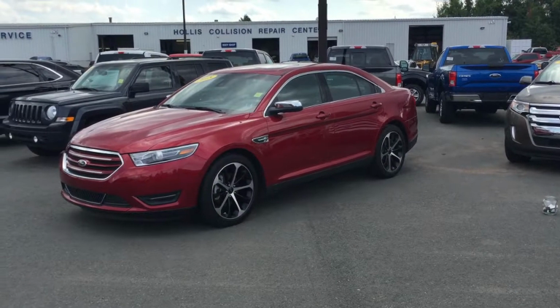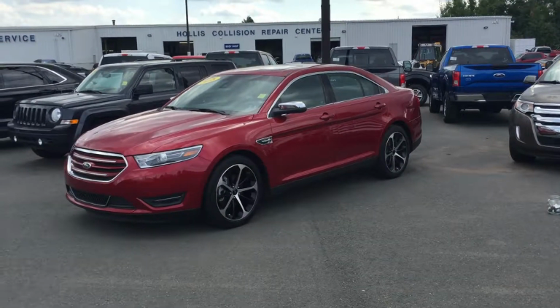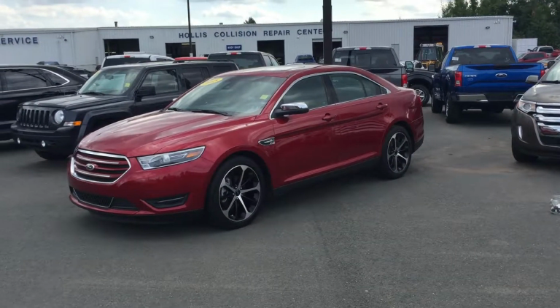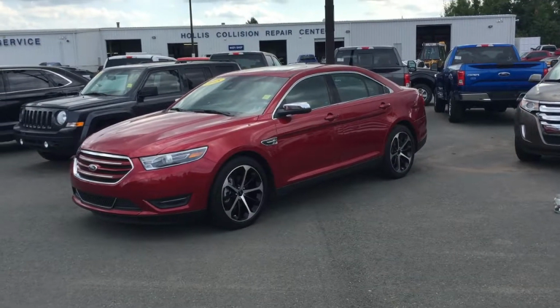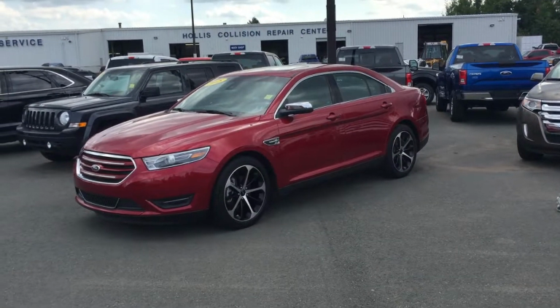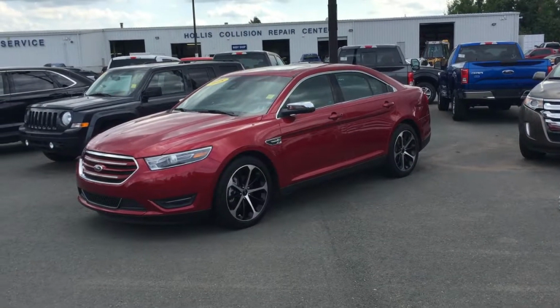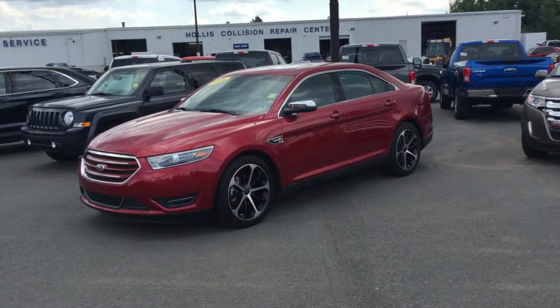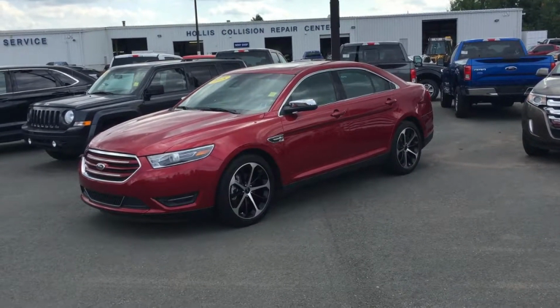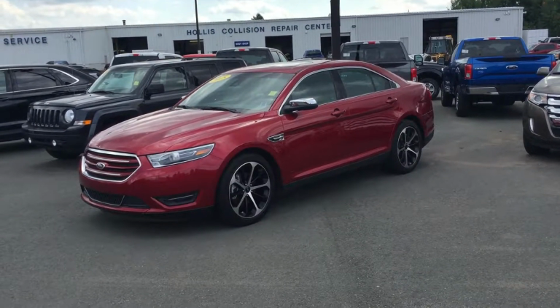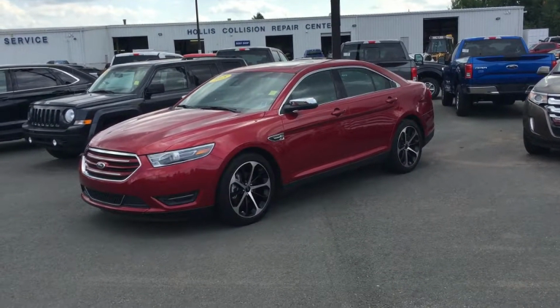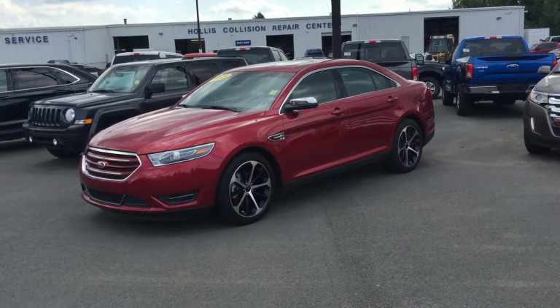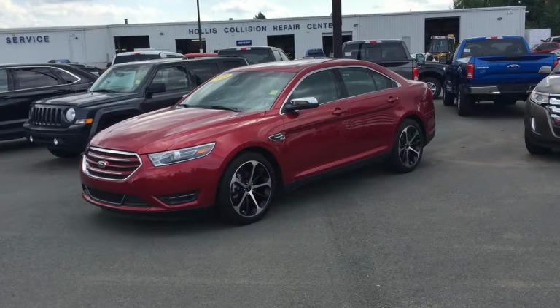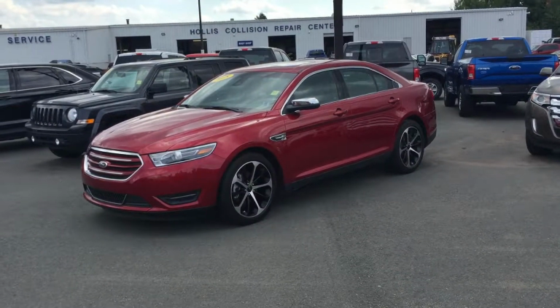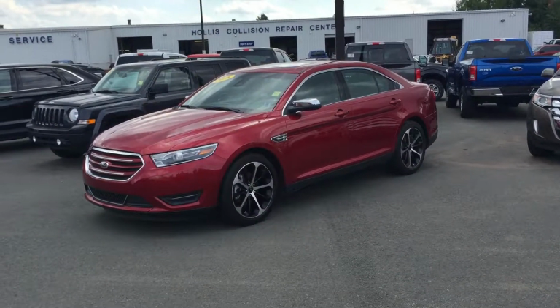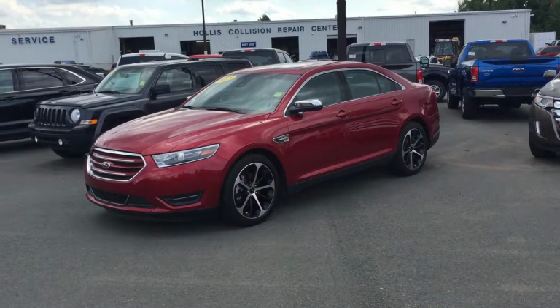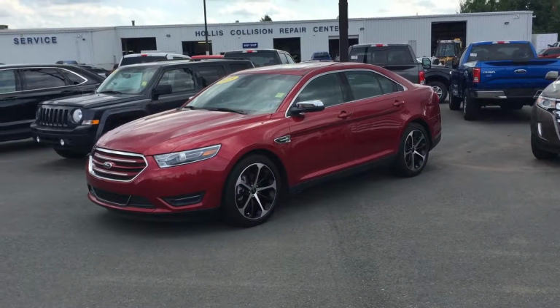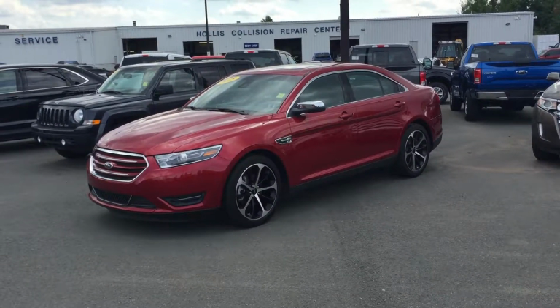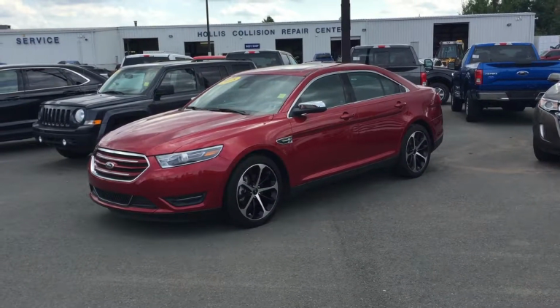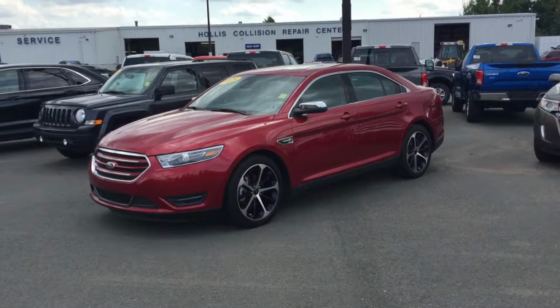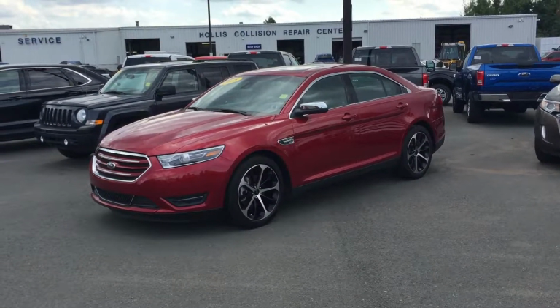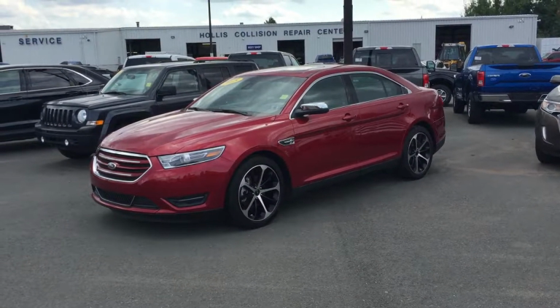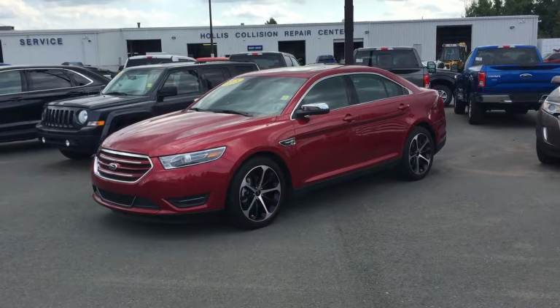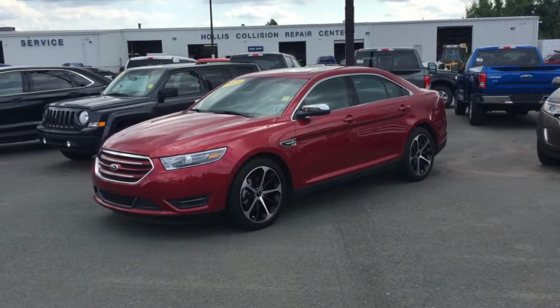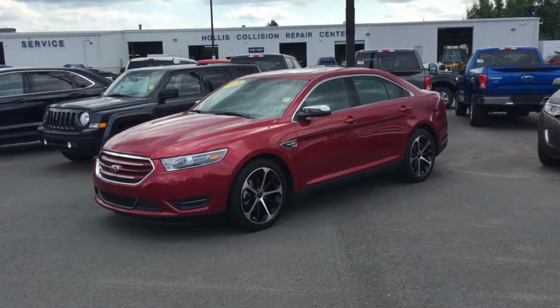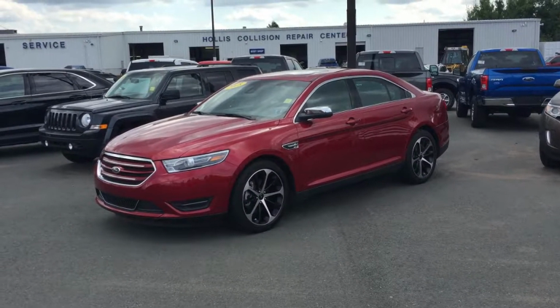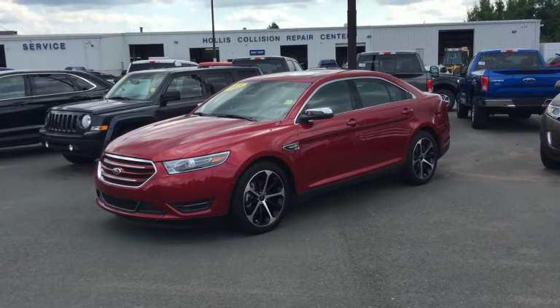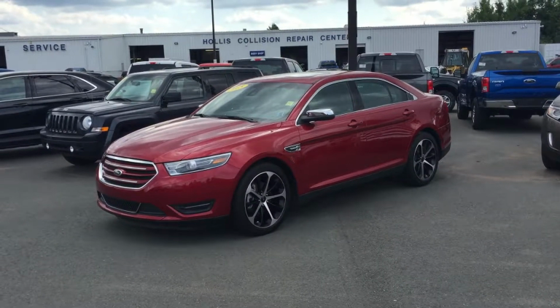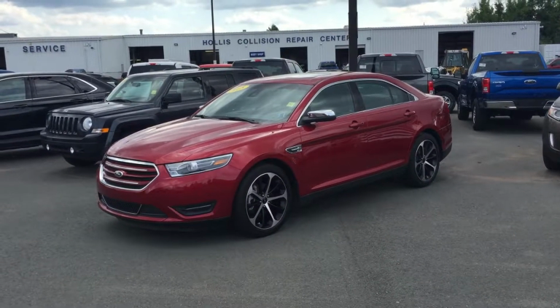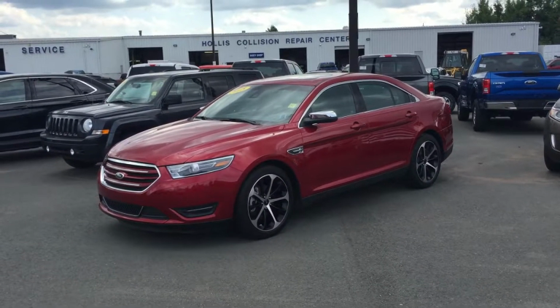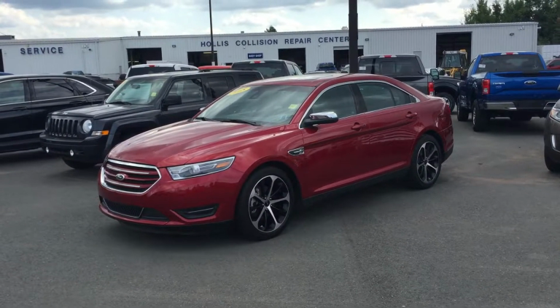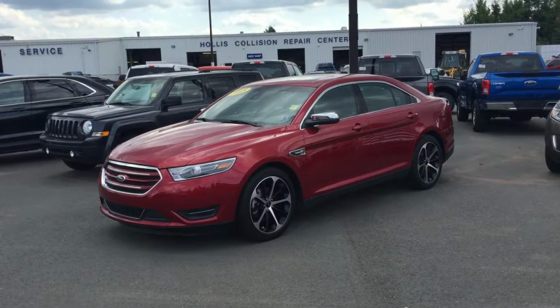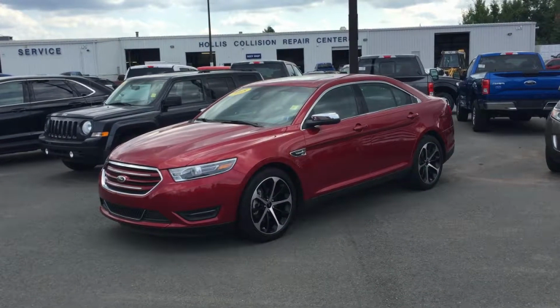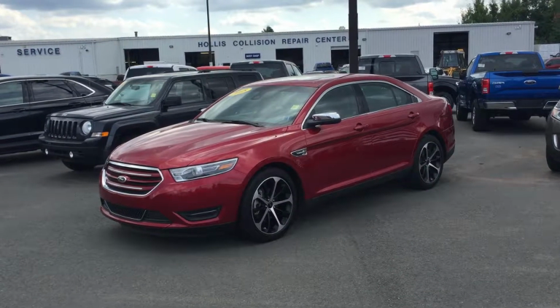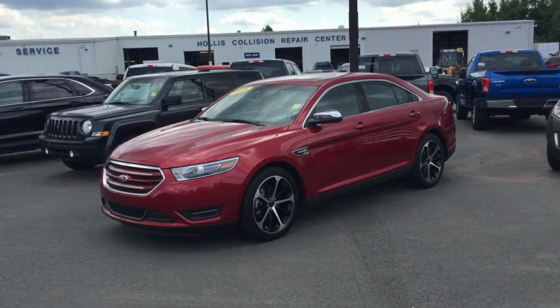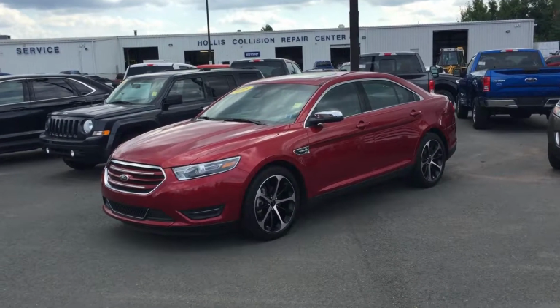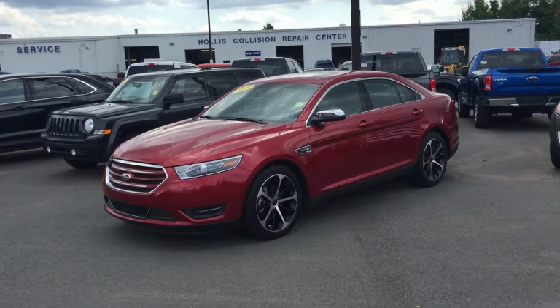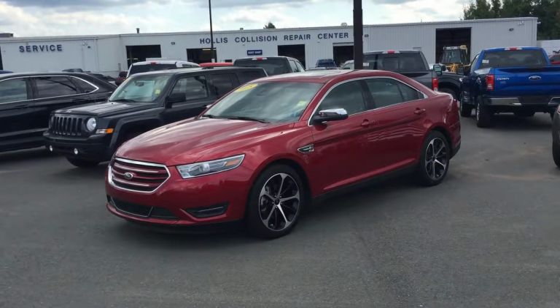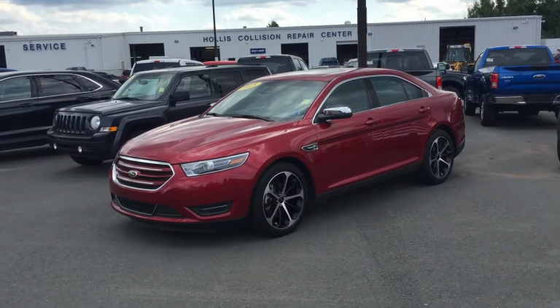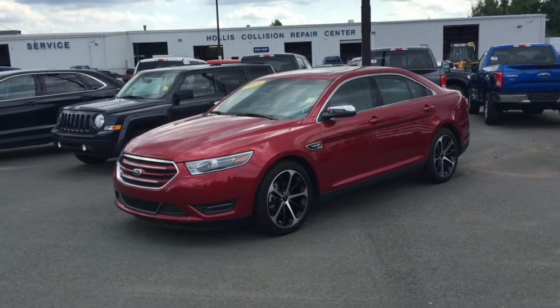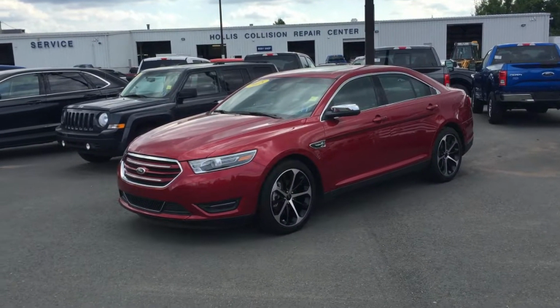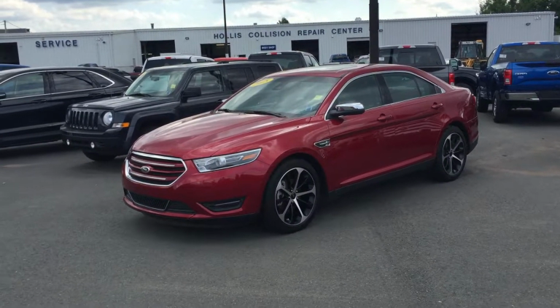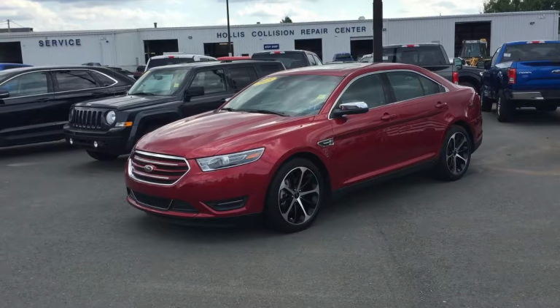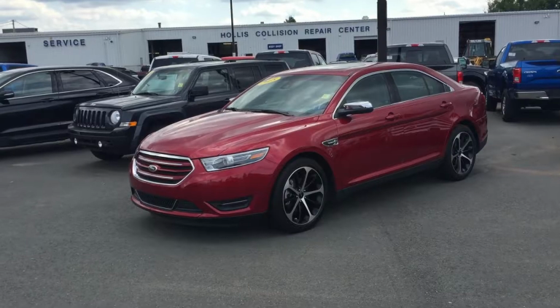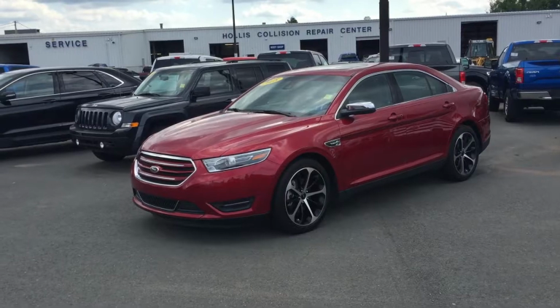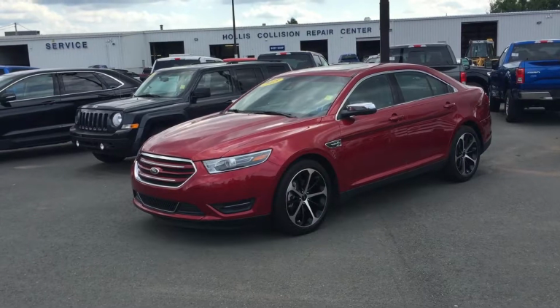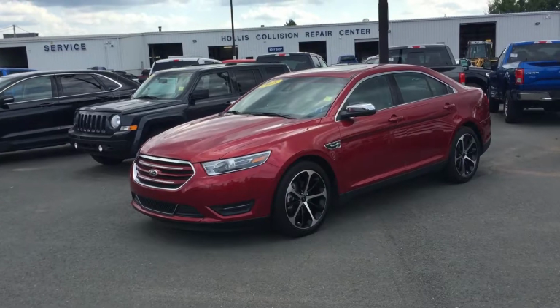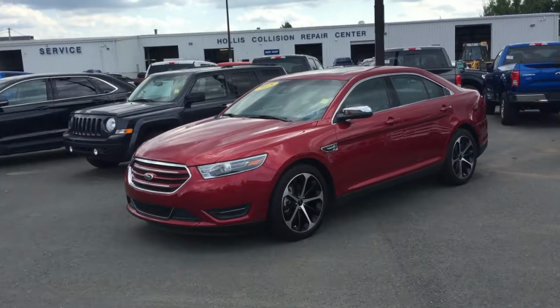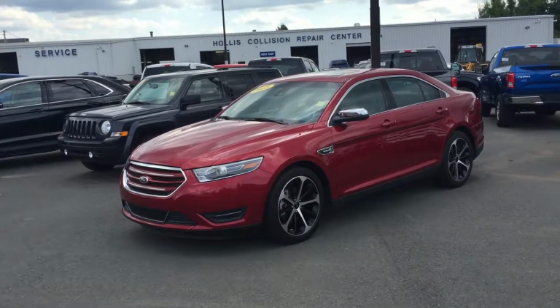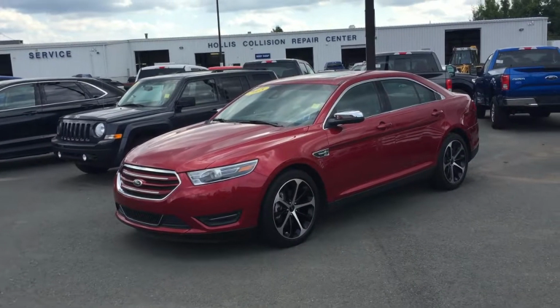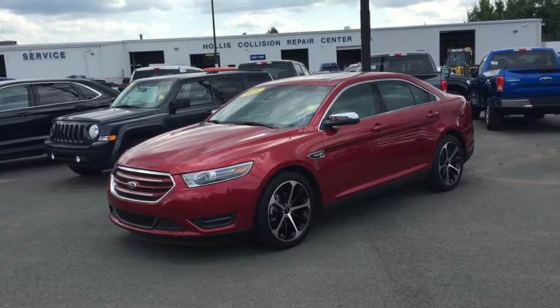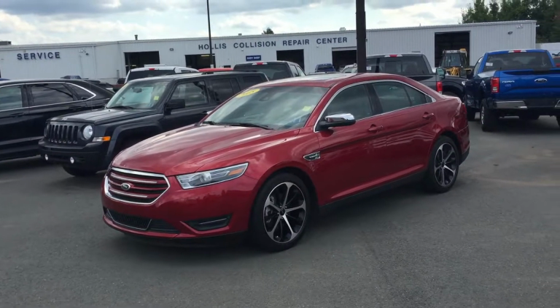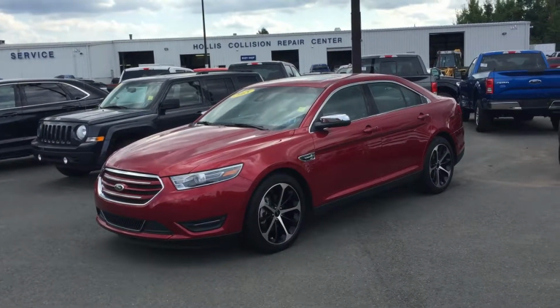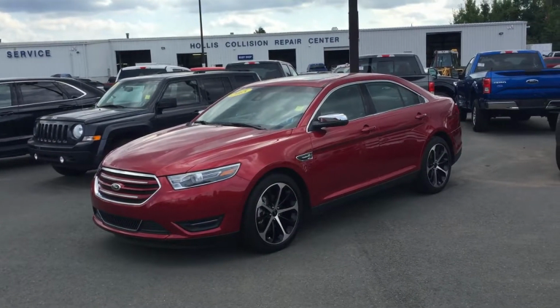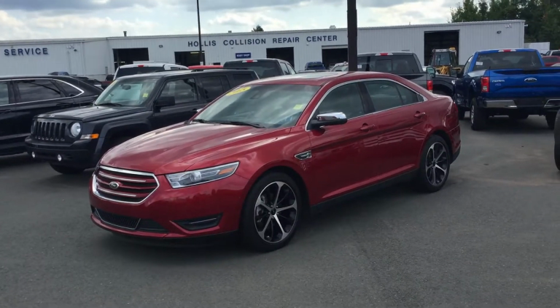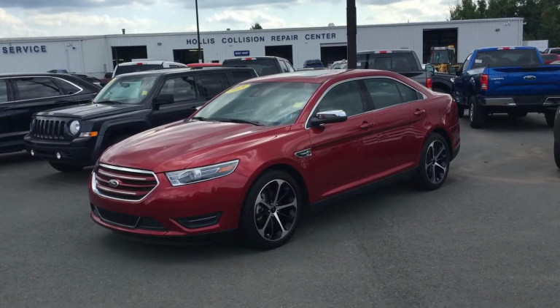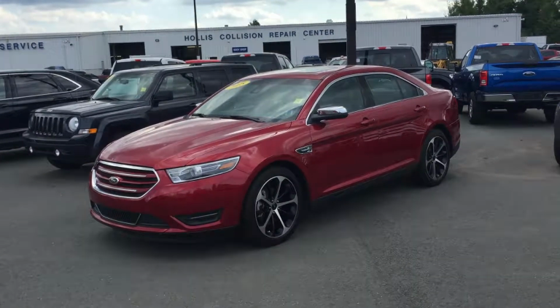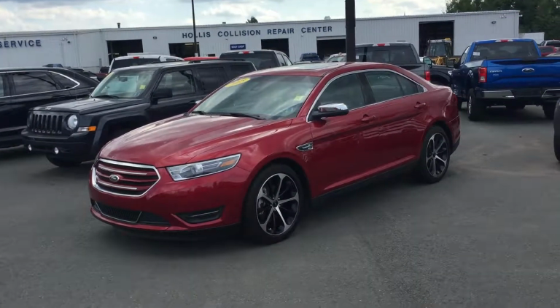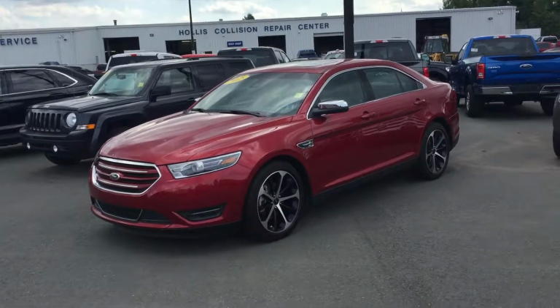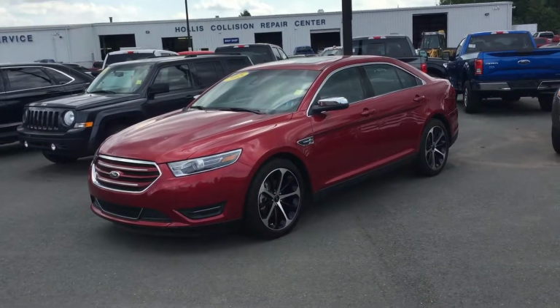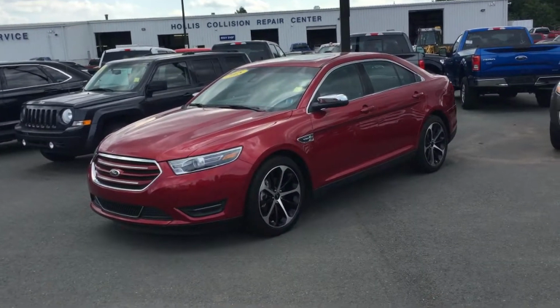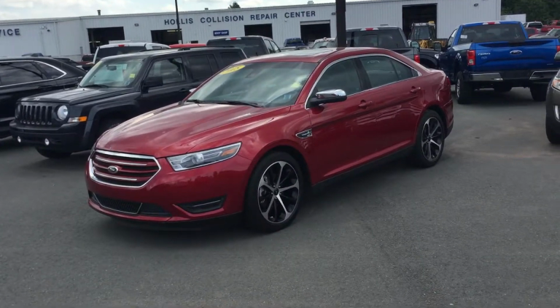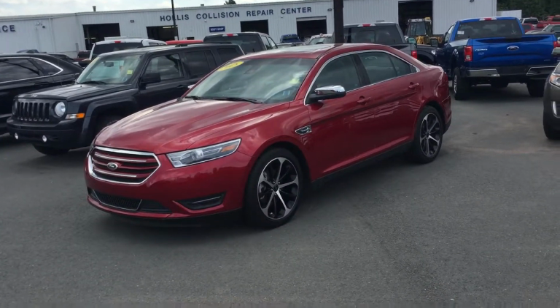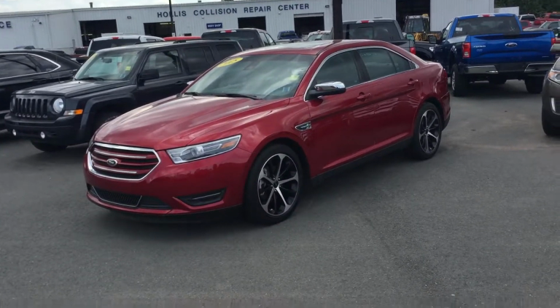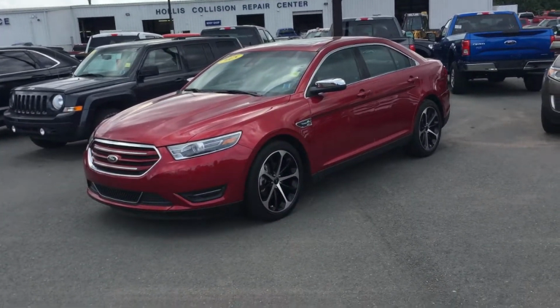Hi there and thank you for tuning in to Hollis Ford. Today on our pre-owned lot we're talking about the 2015 Ford Taurus Limited.